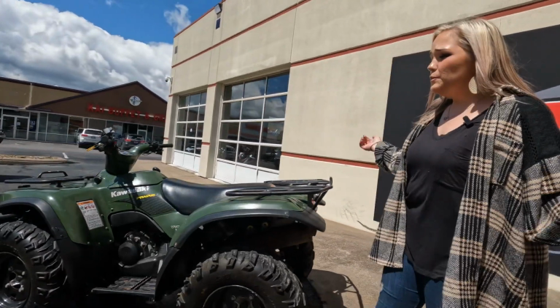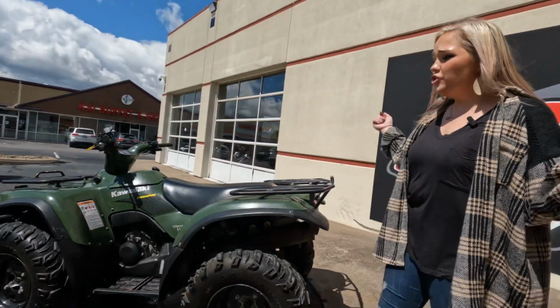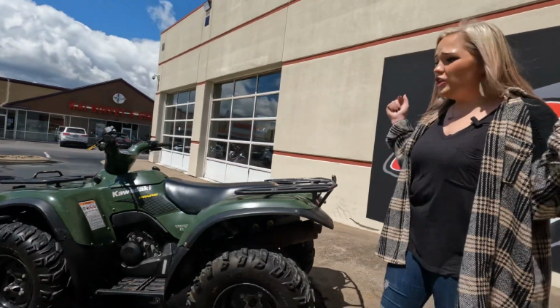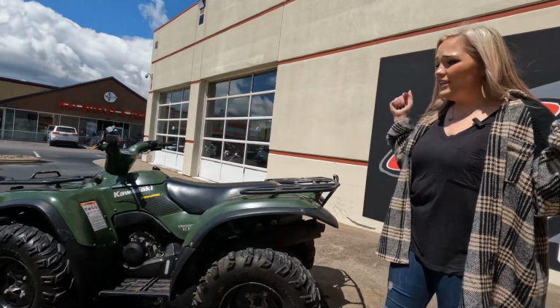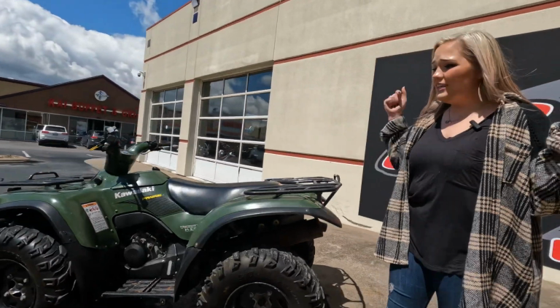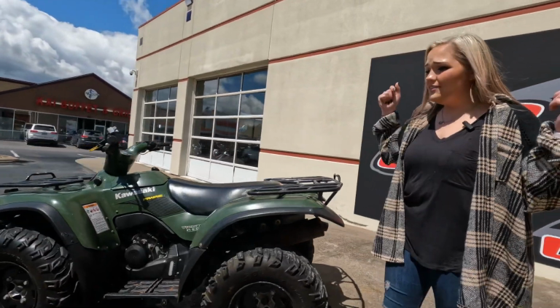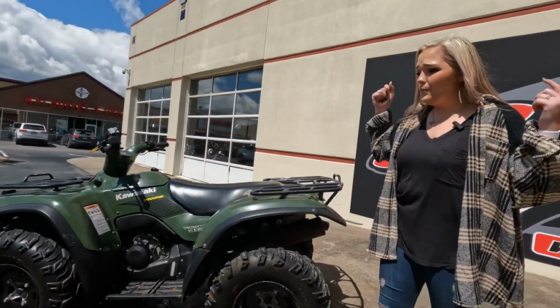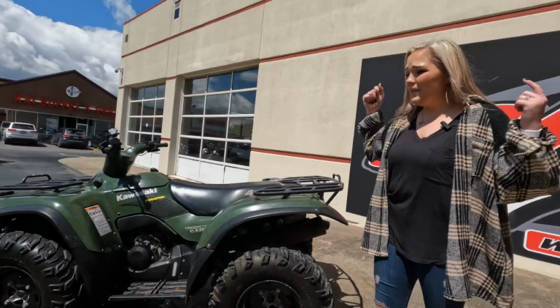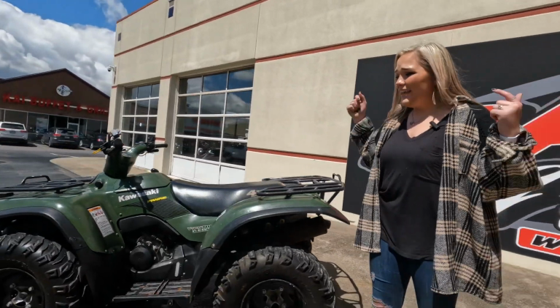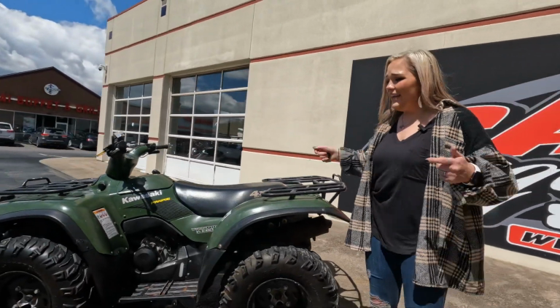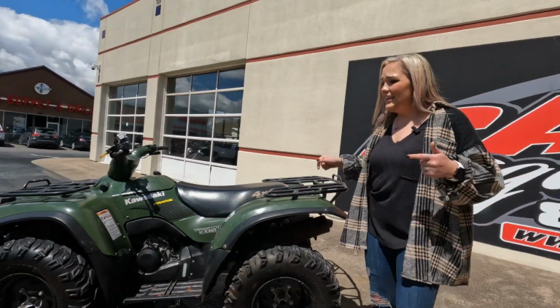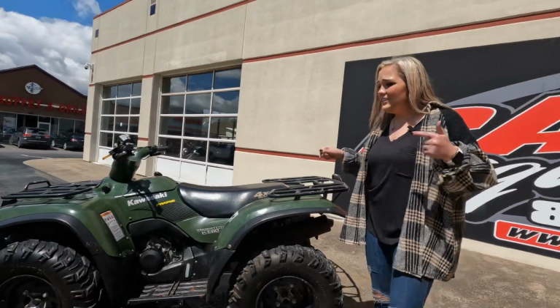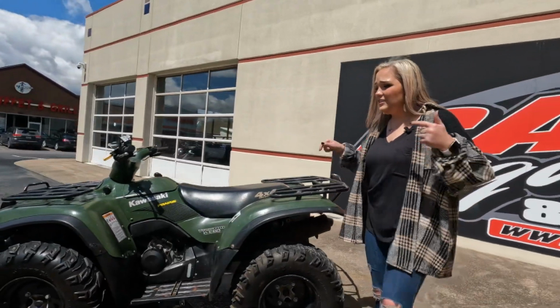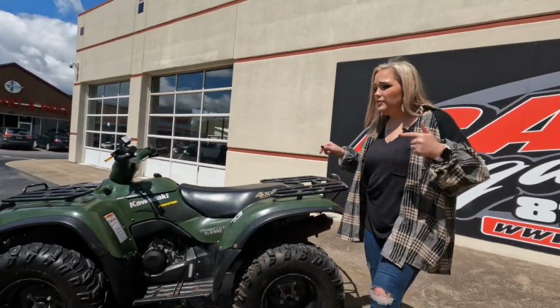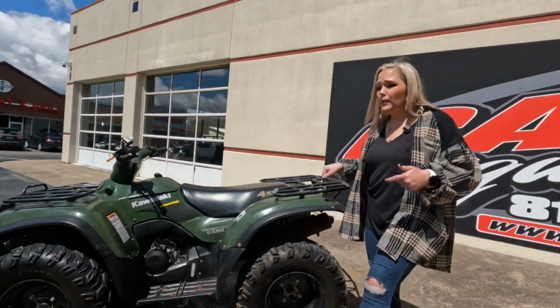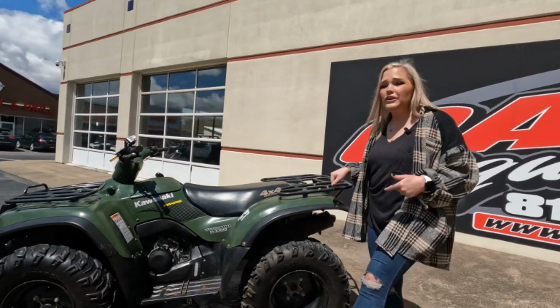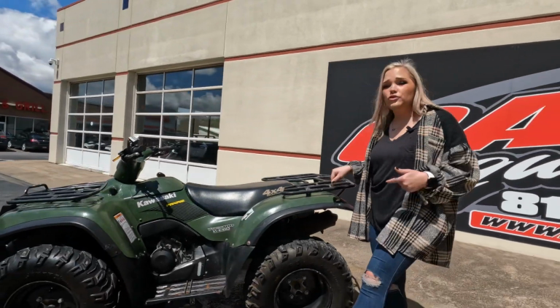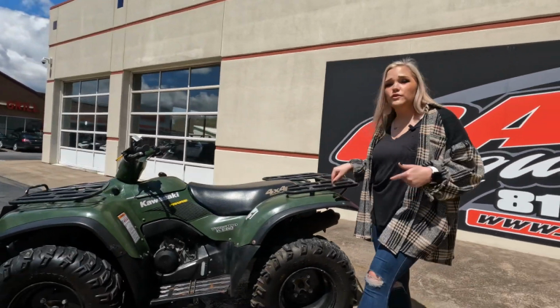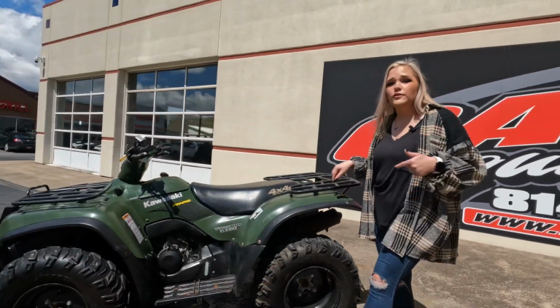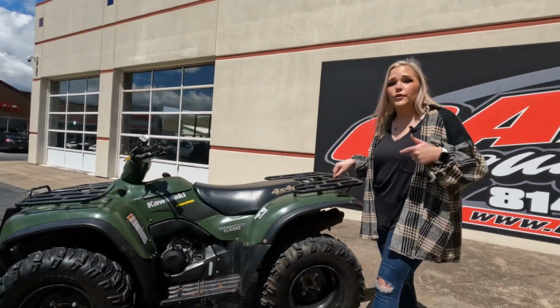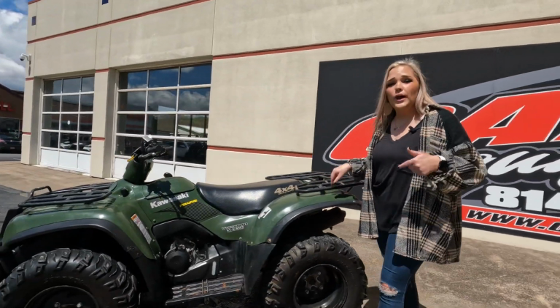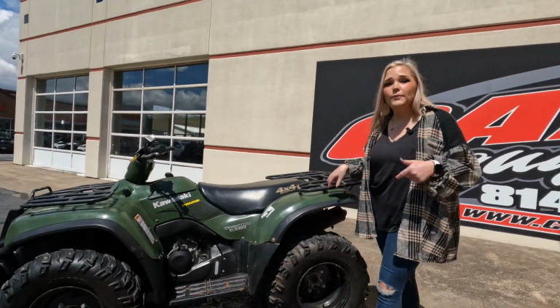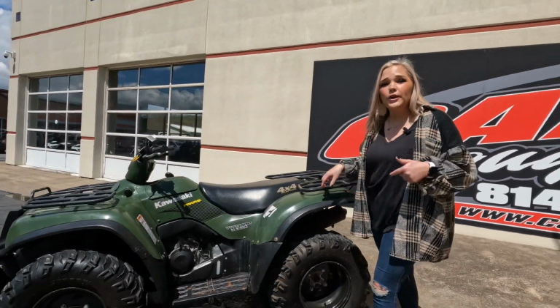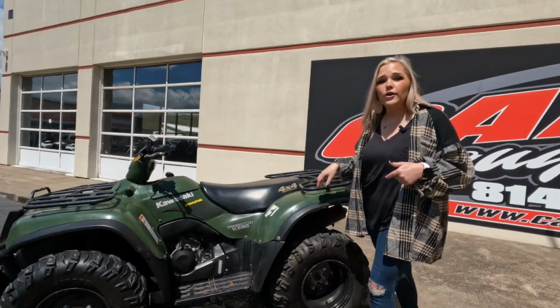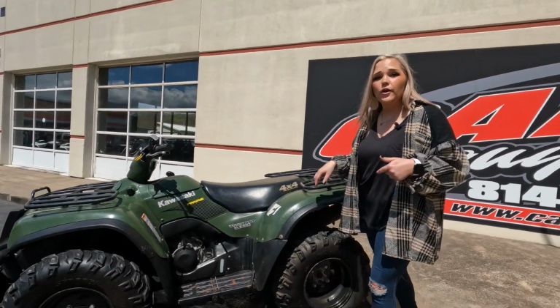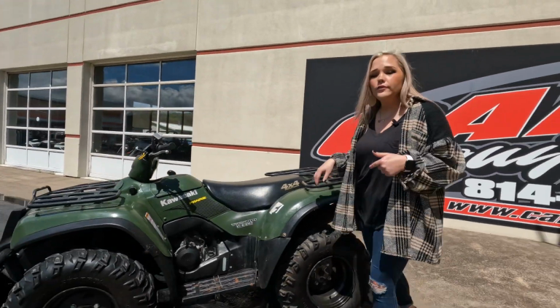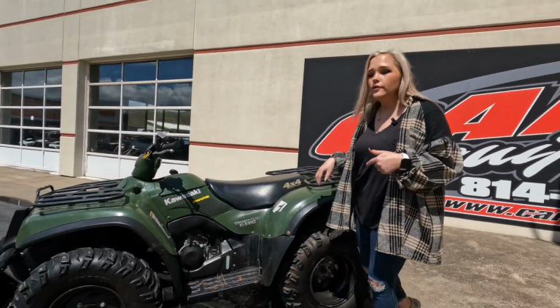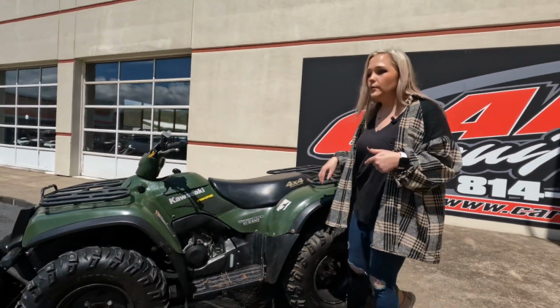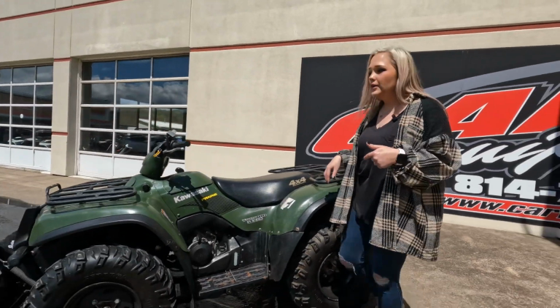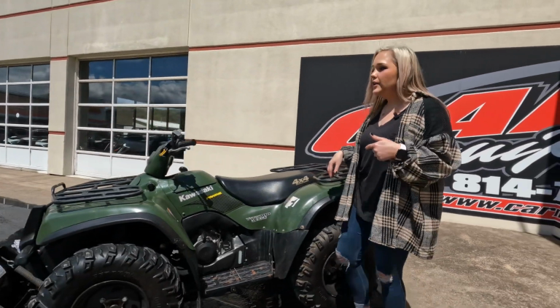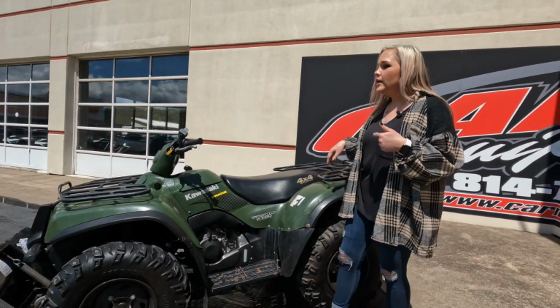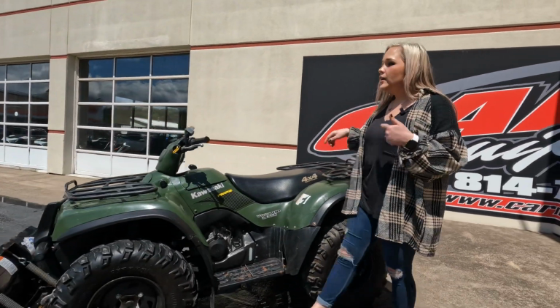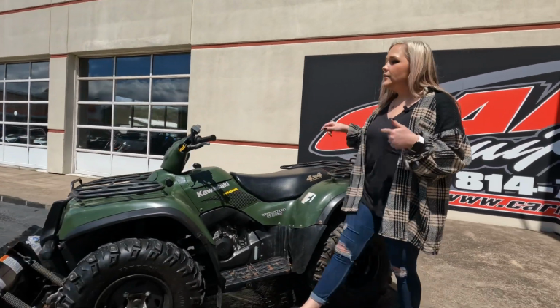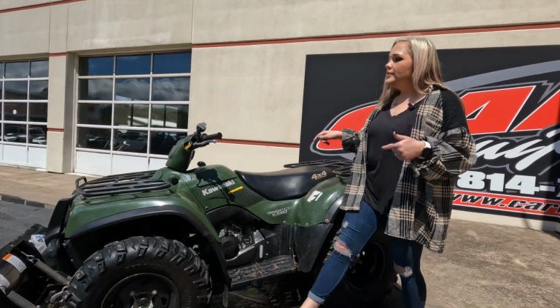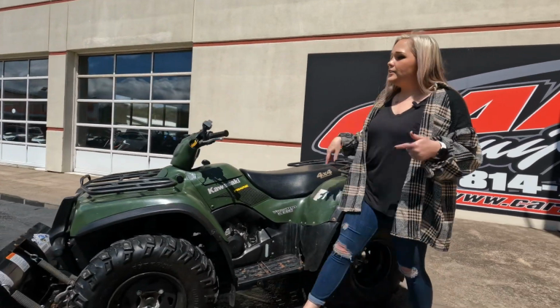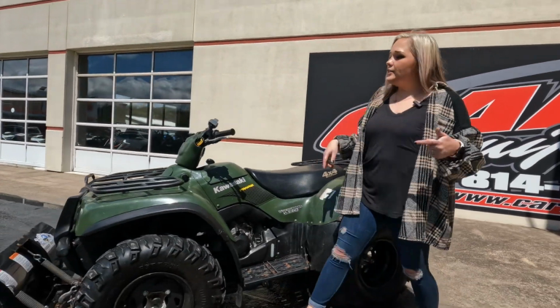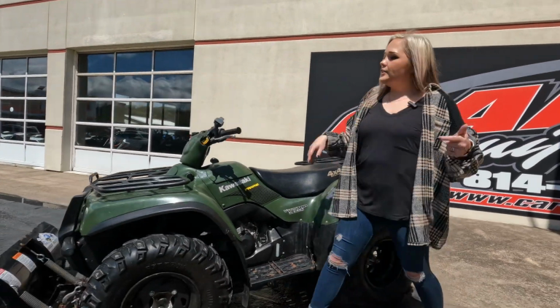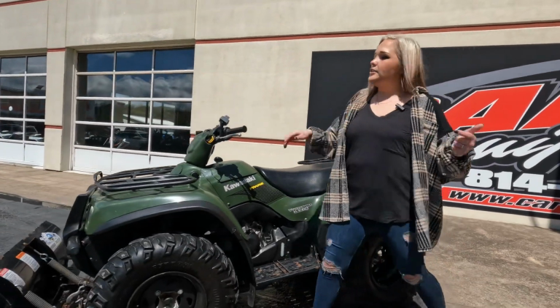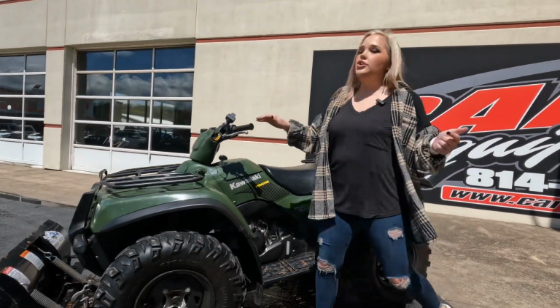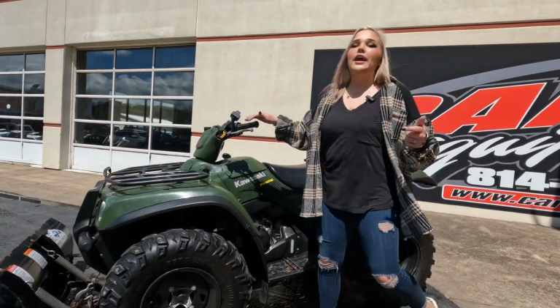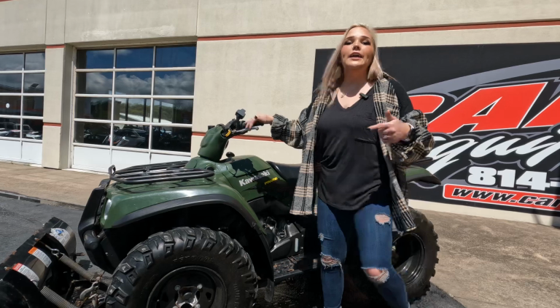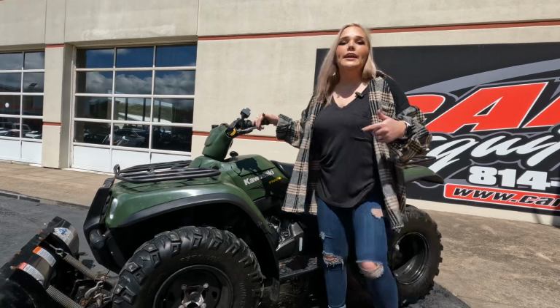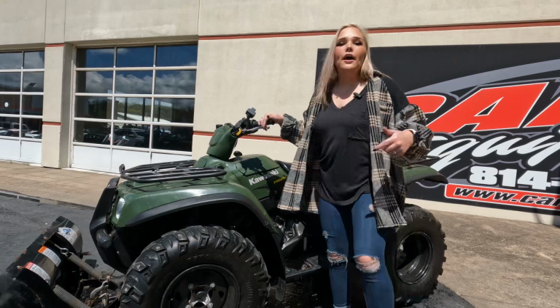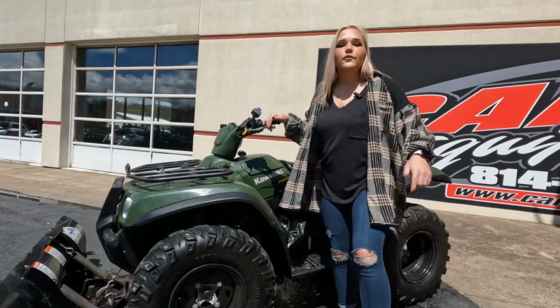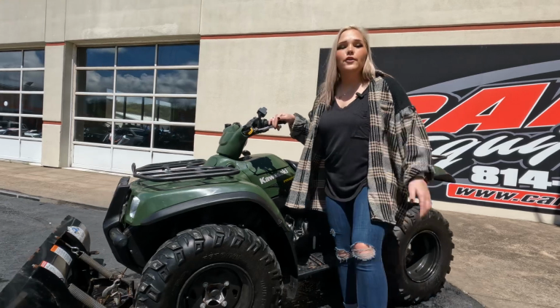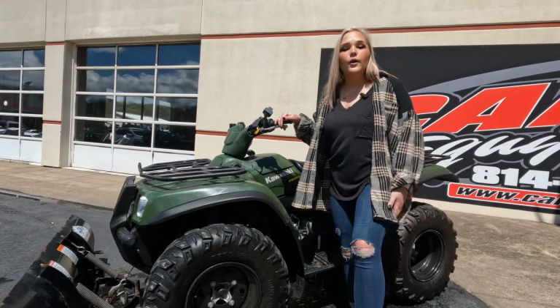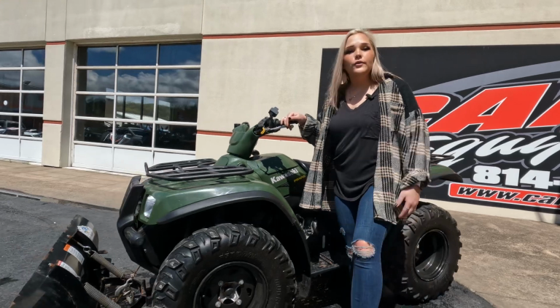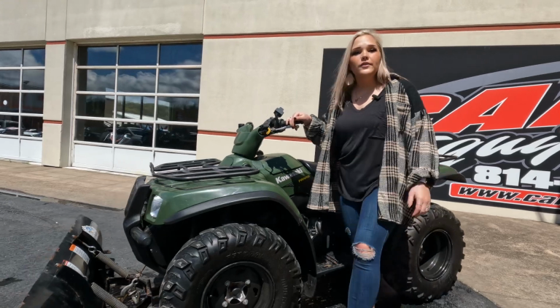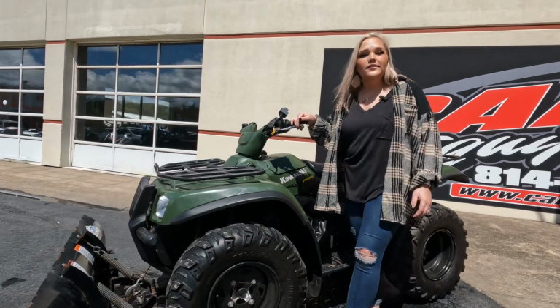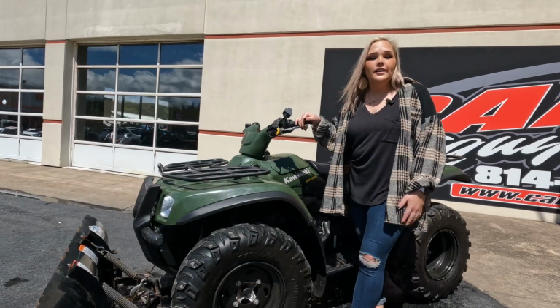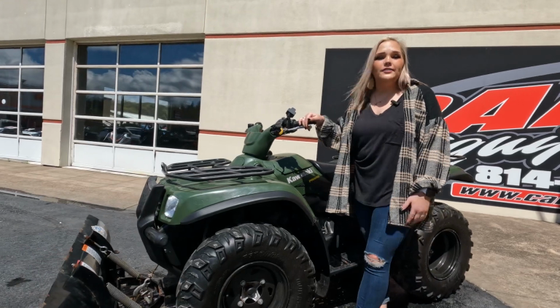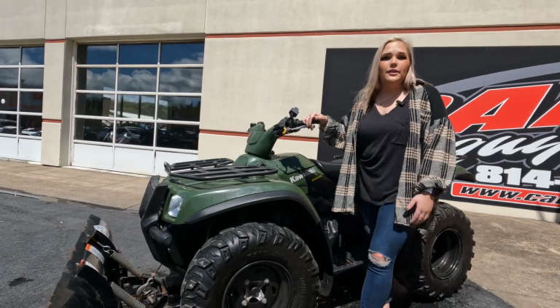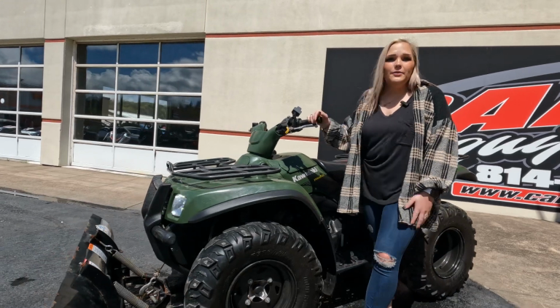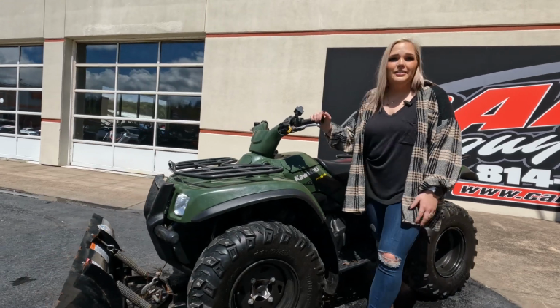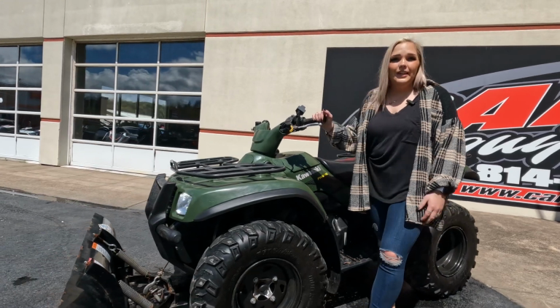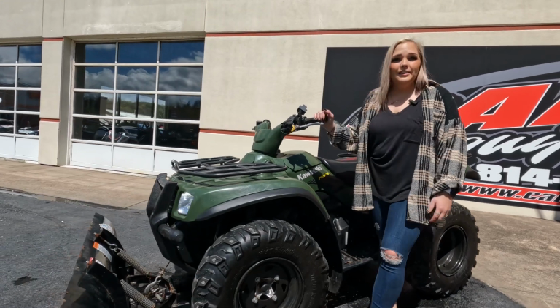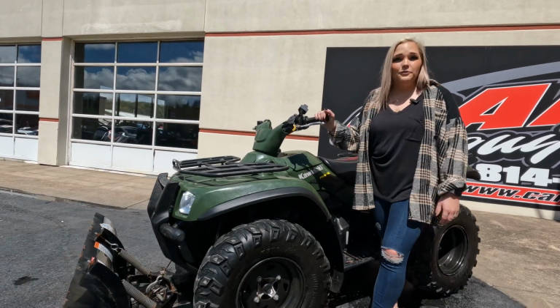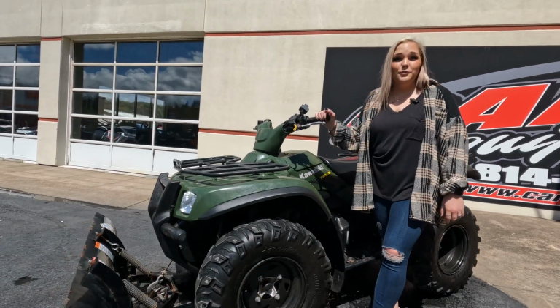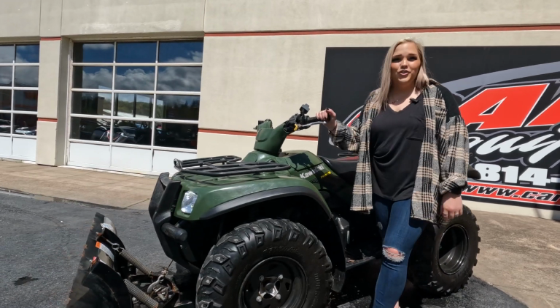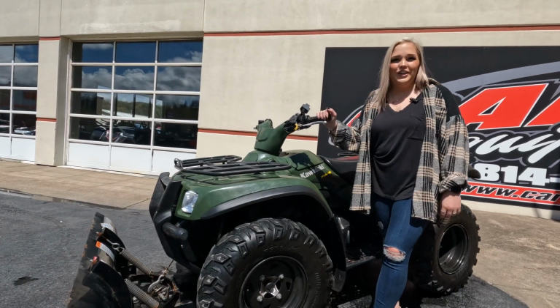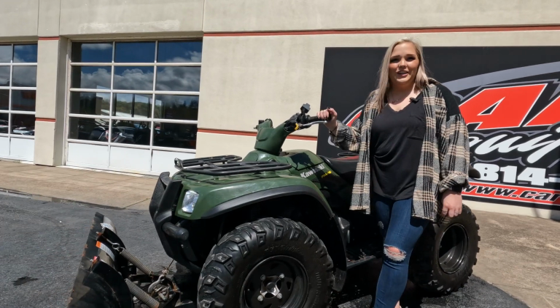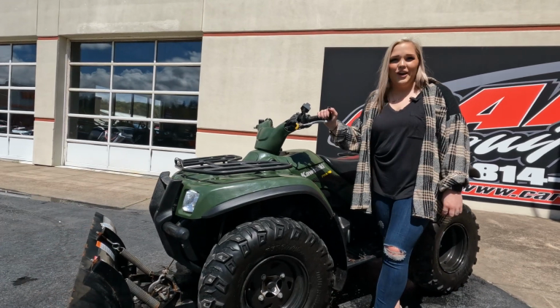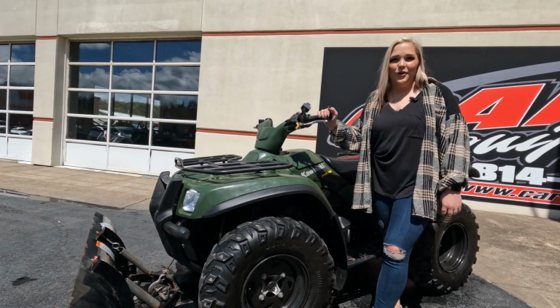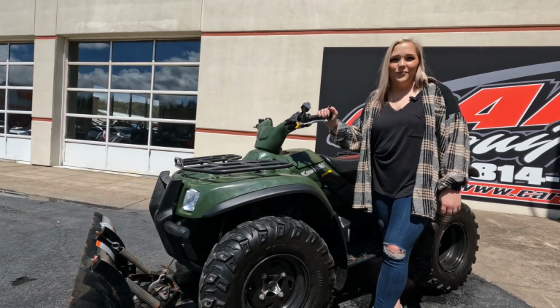This machine is a mechanic special, so come down to Crimes Command, check it out, talk with our sales team, and take this machine home.